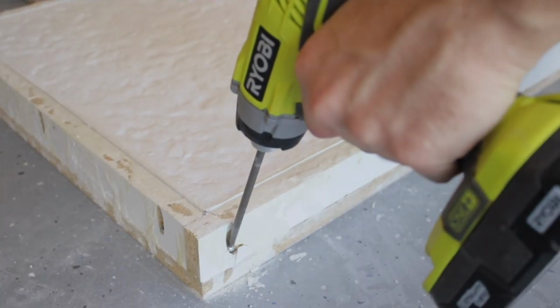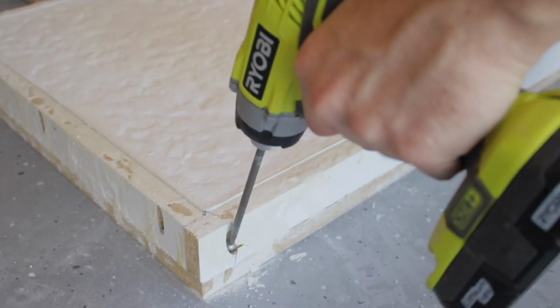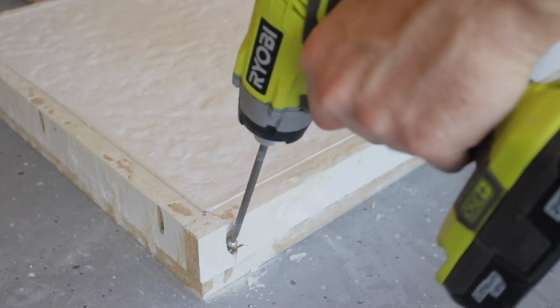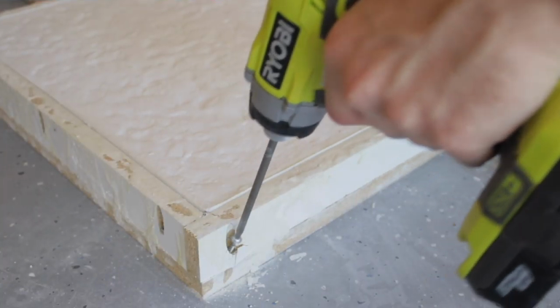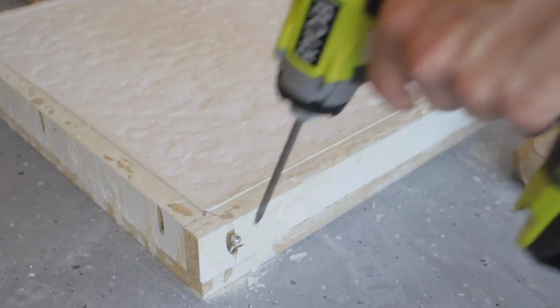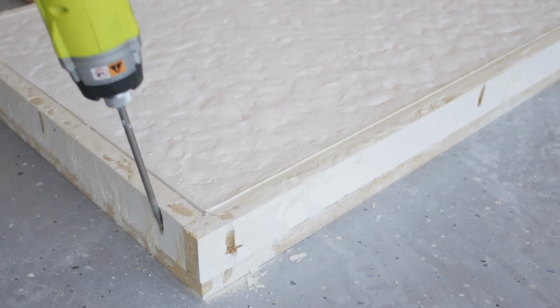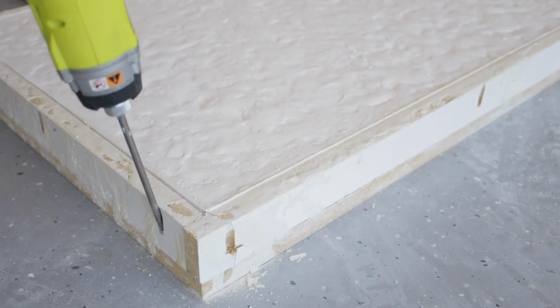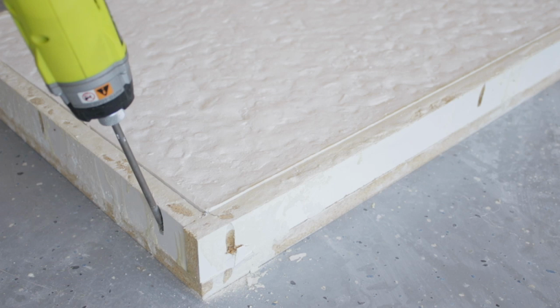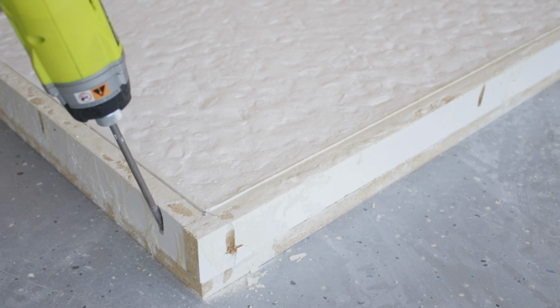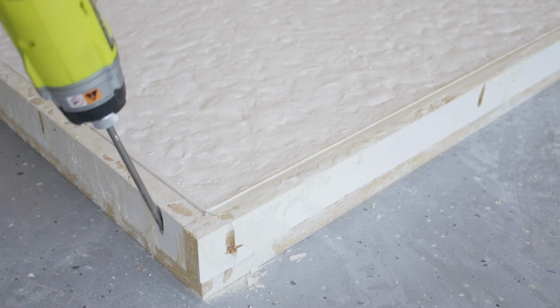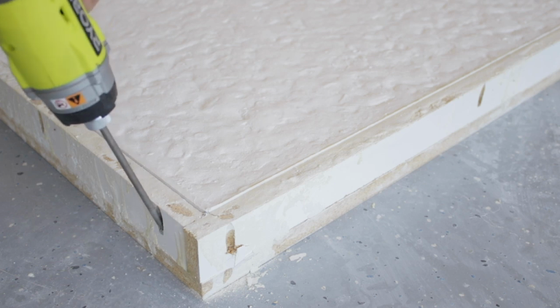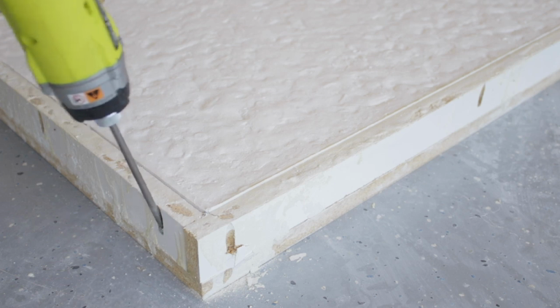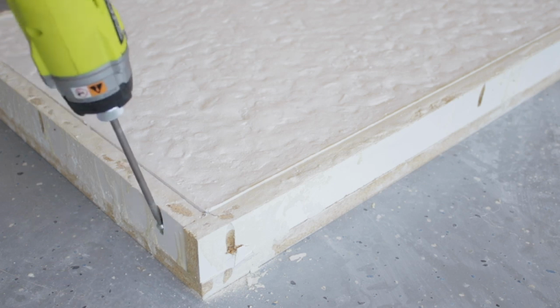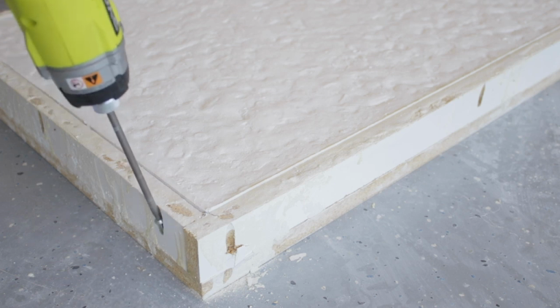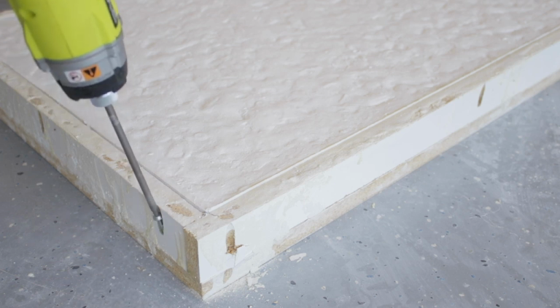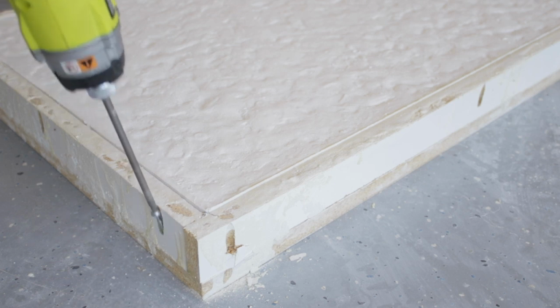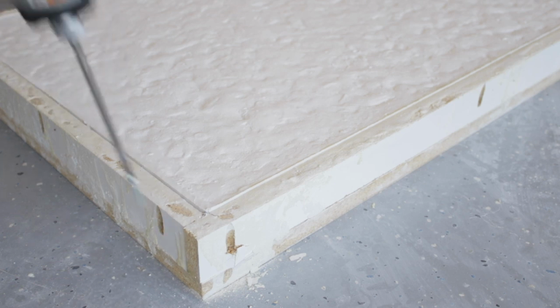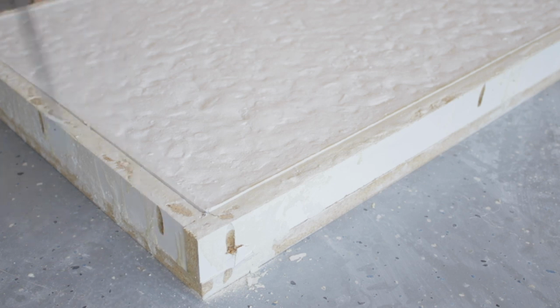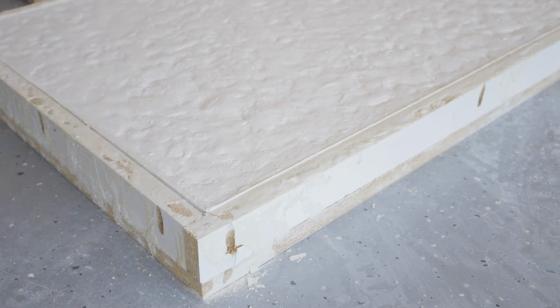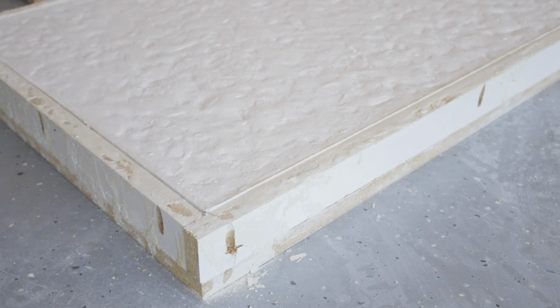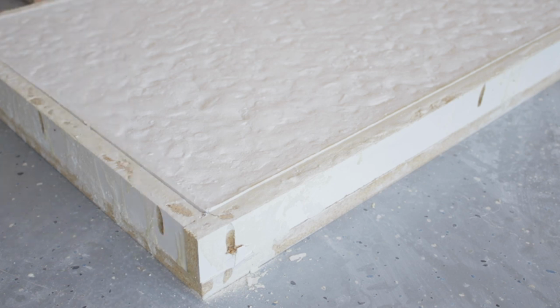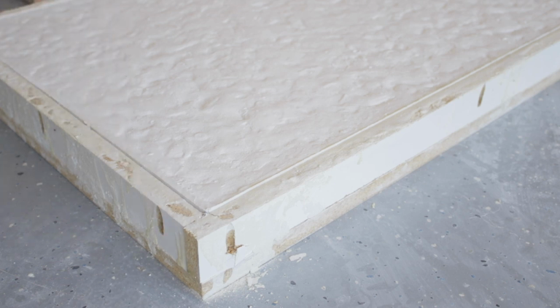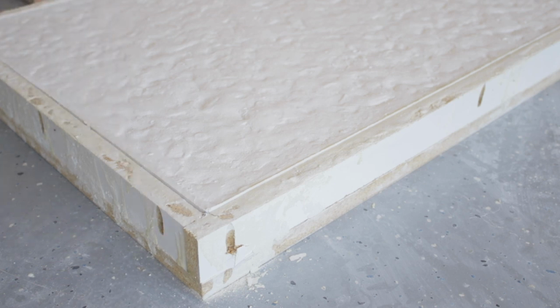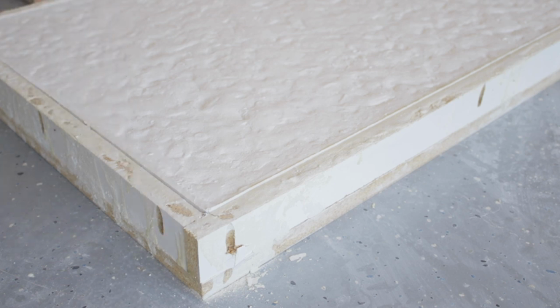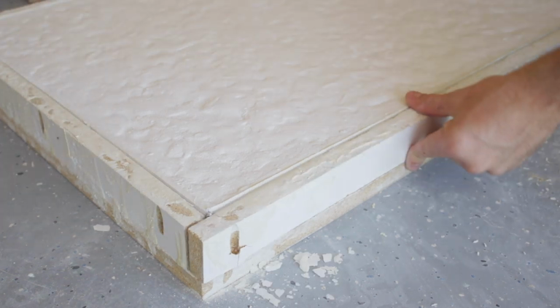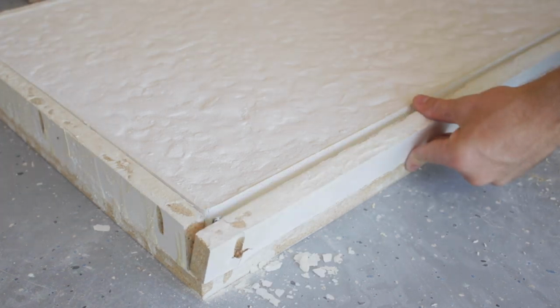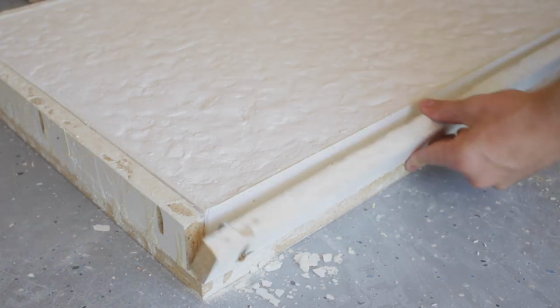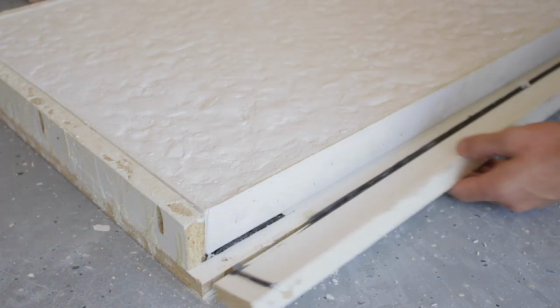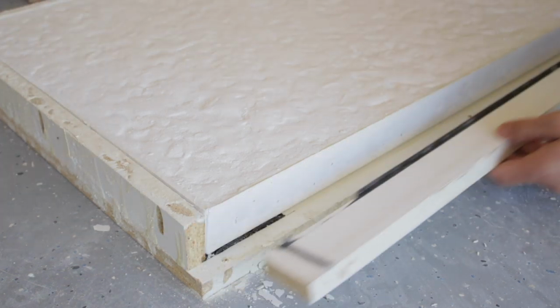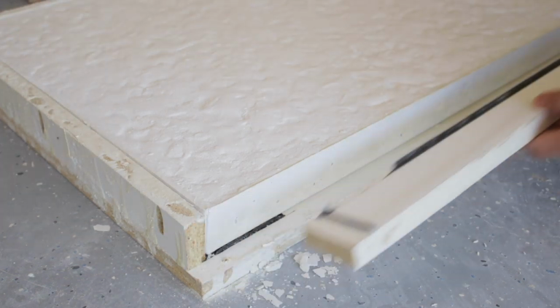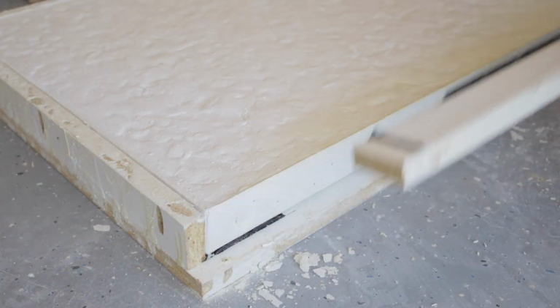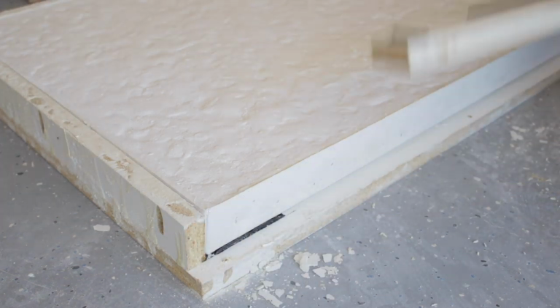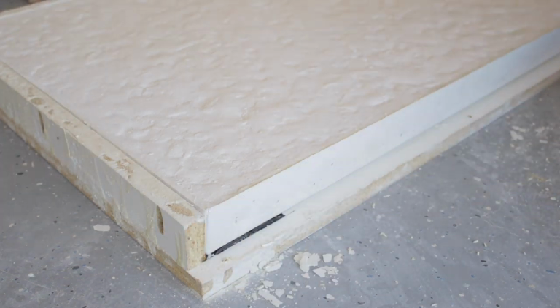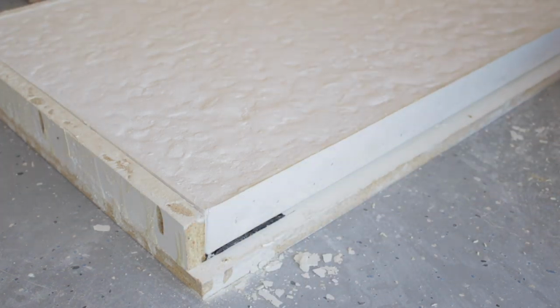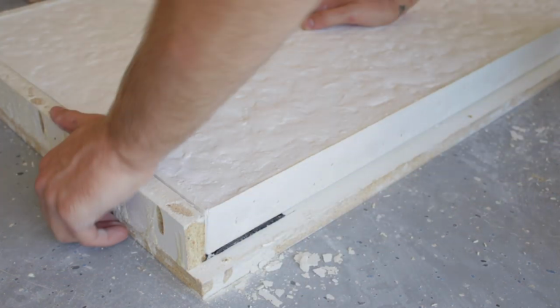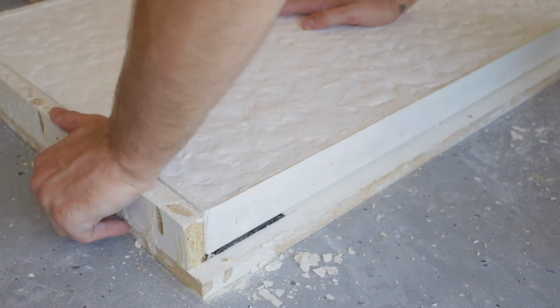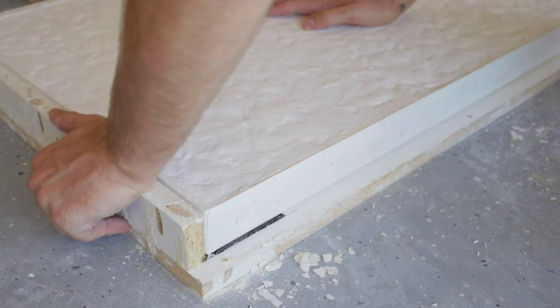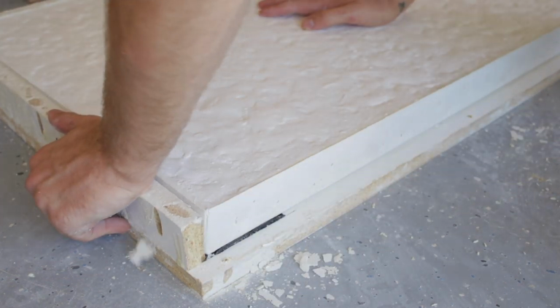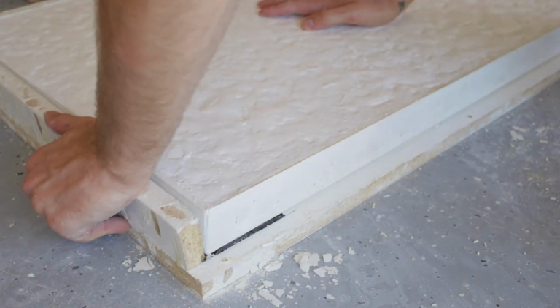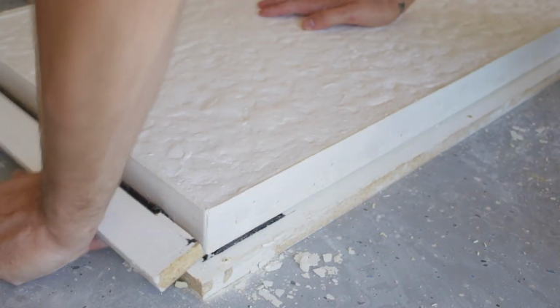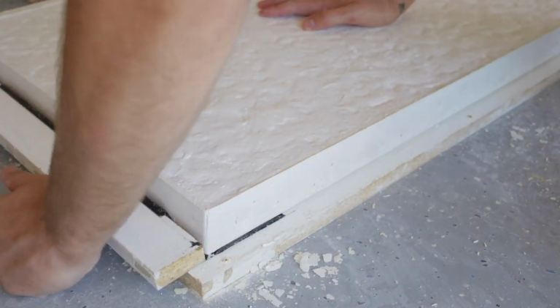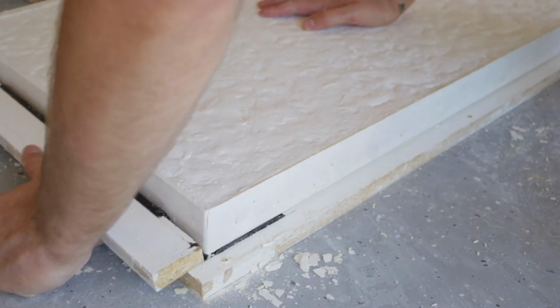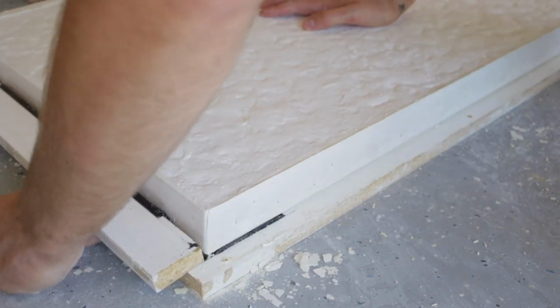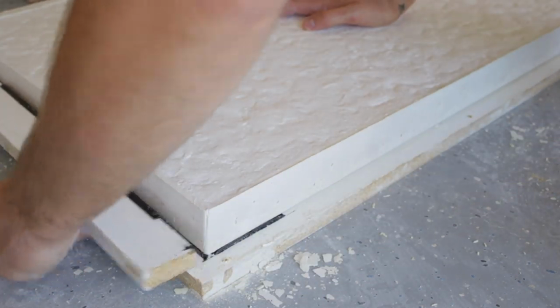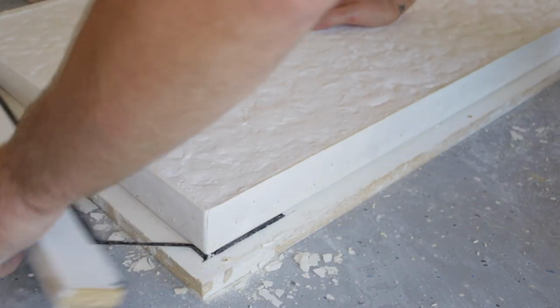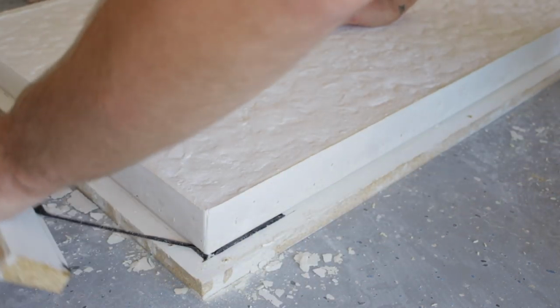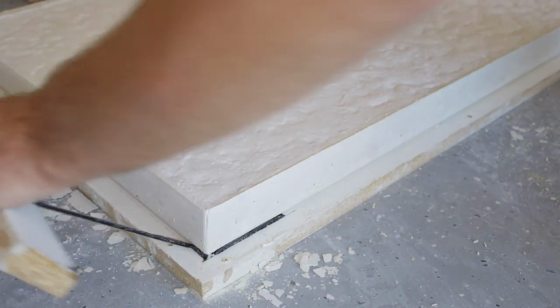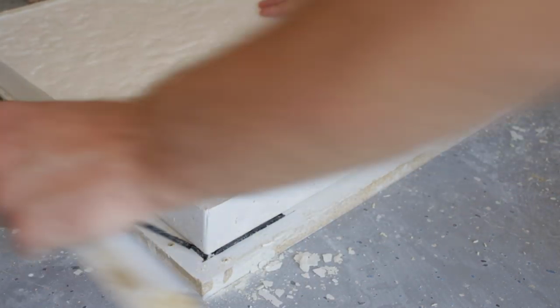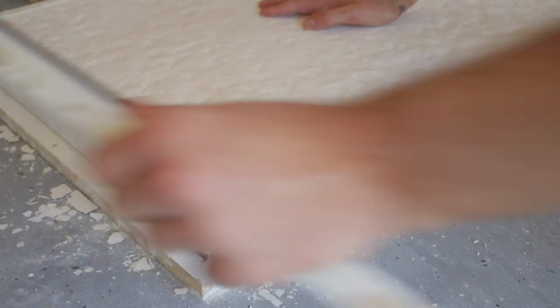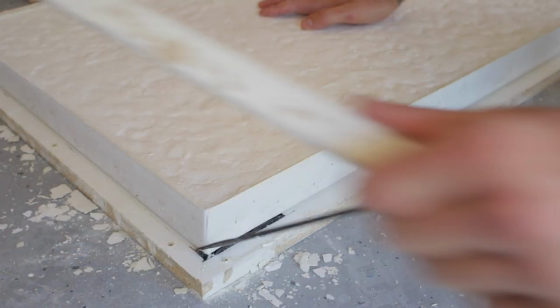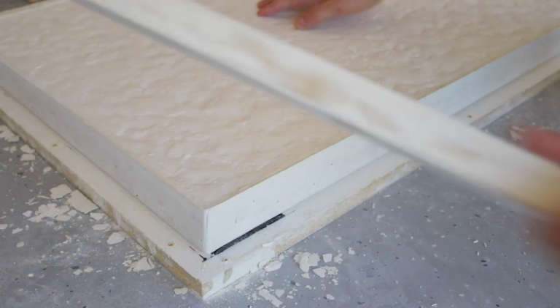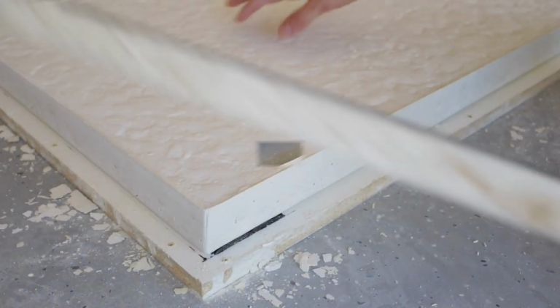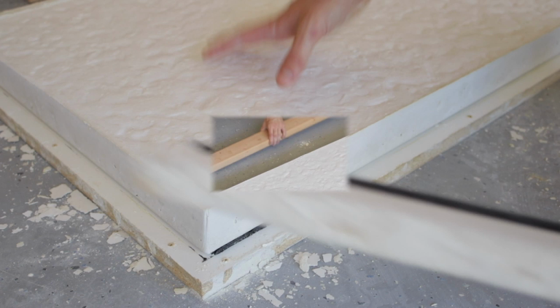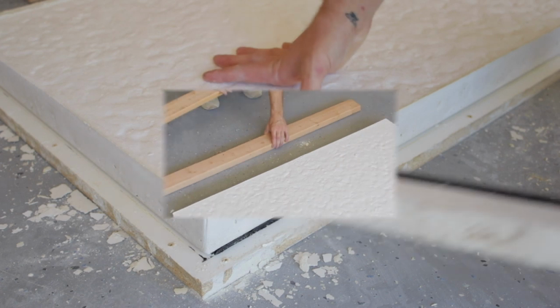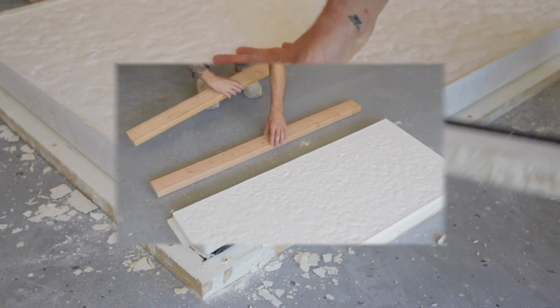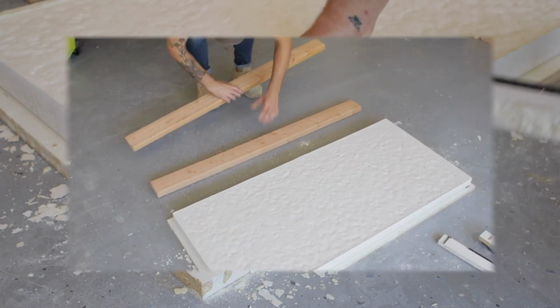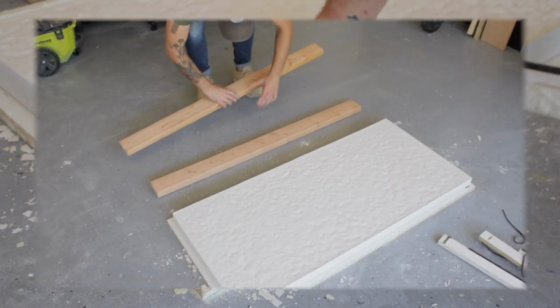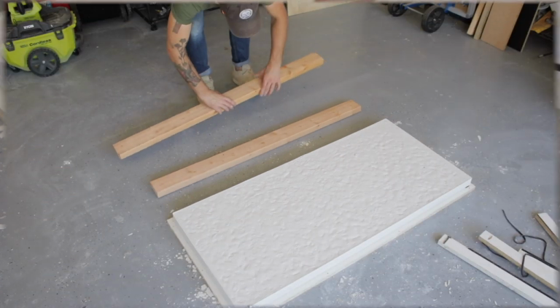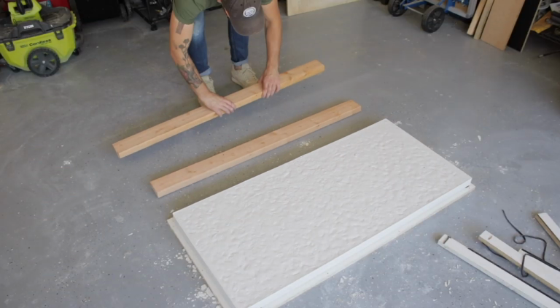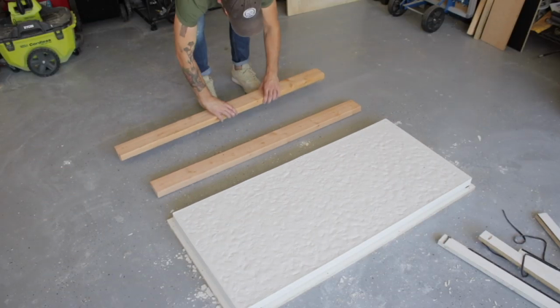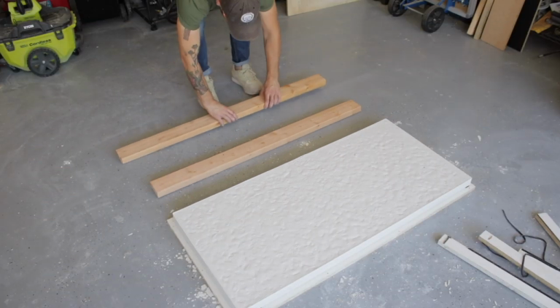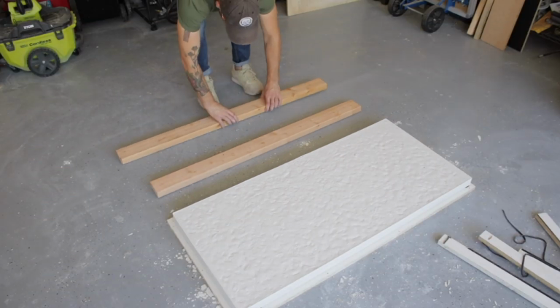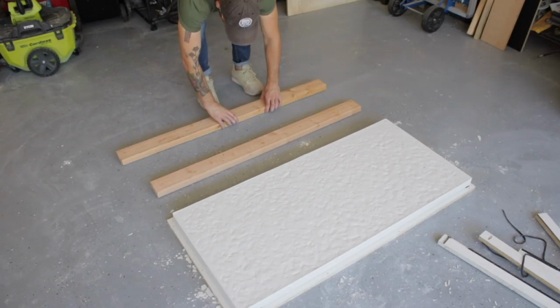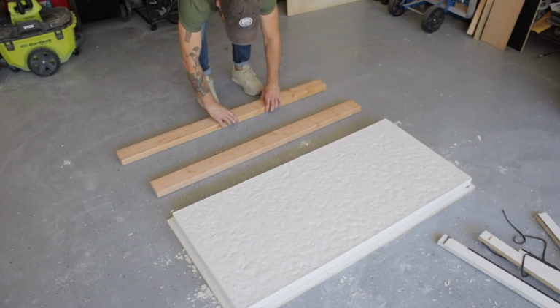I let my form sit and dry for about three days. The slower you can let your concrete cure, the stronger it's eventually going to be.